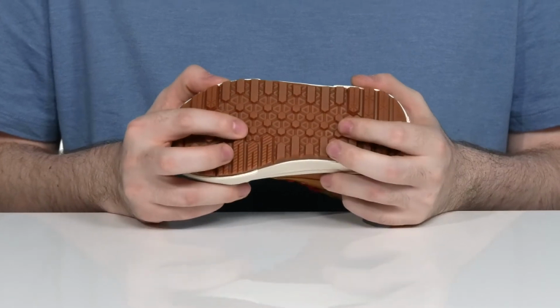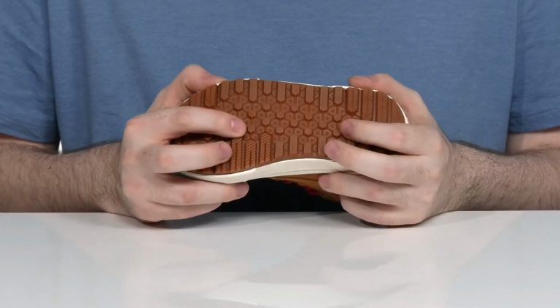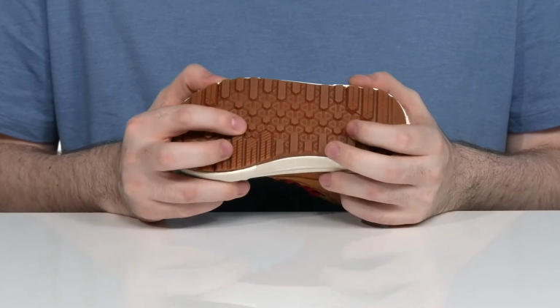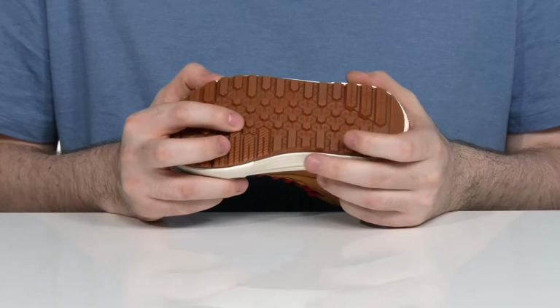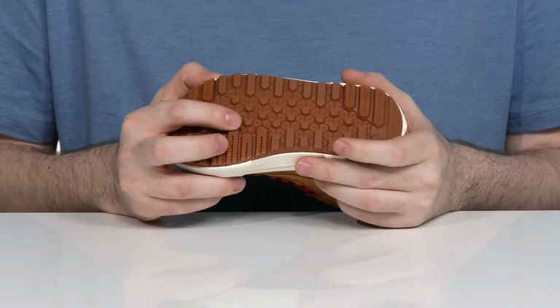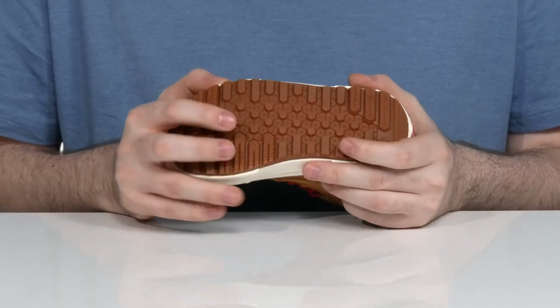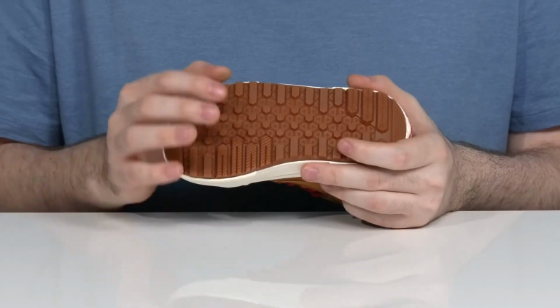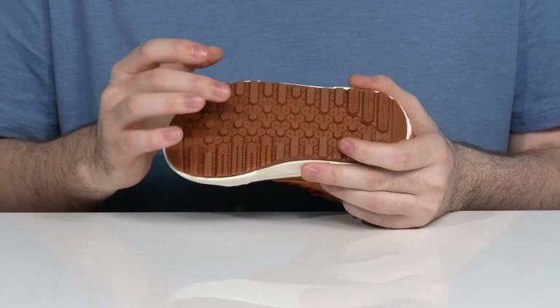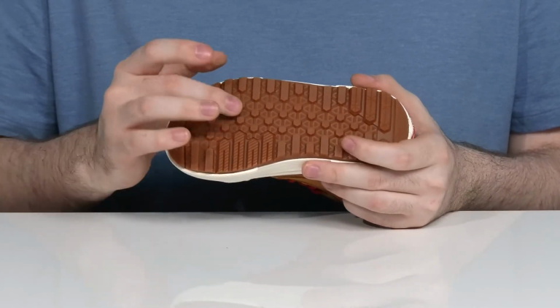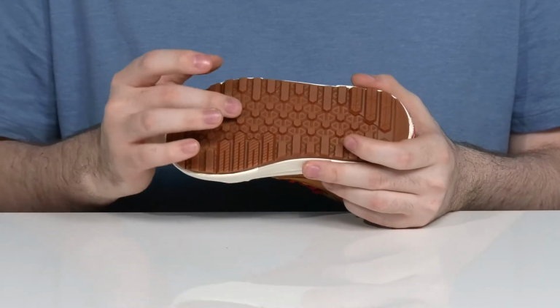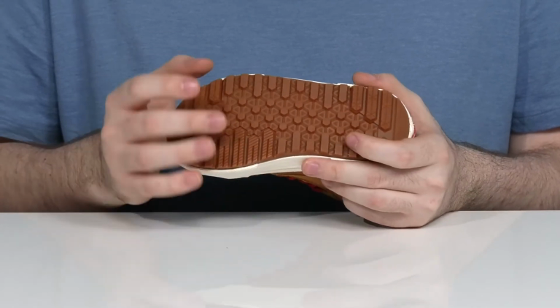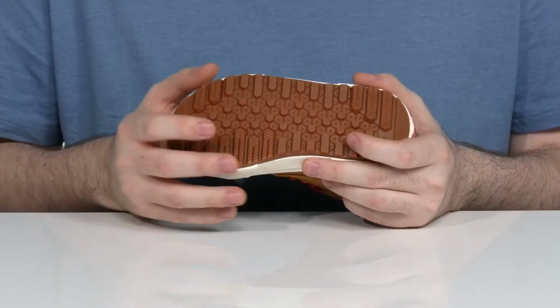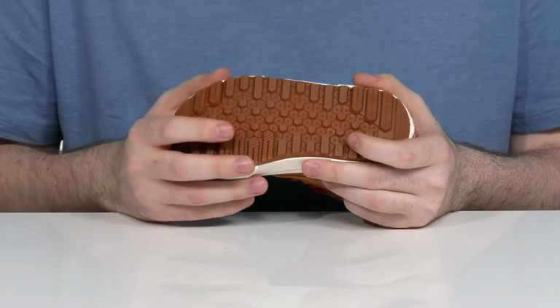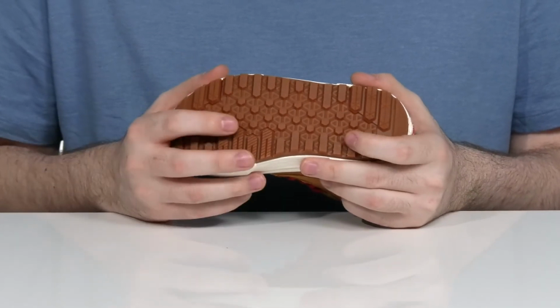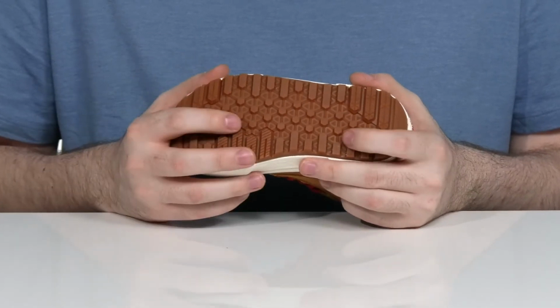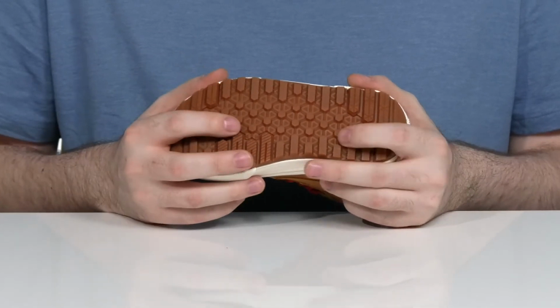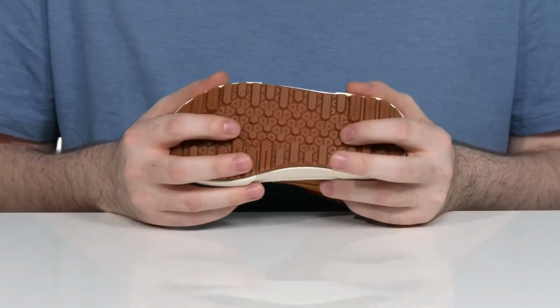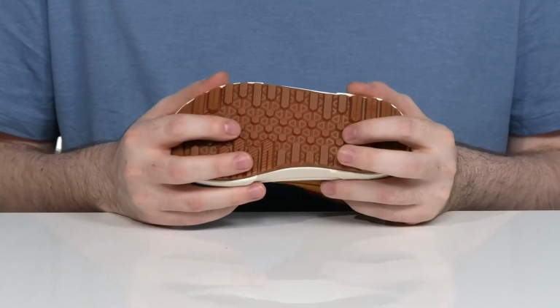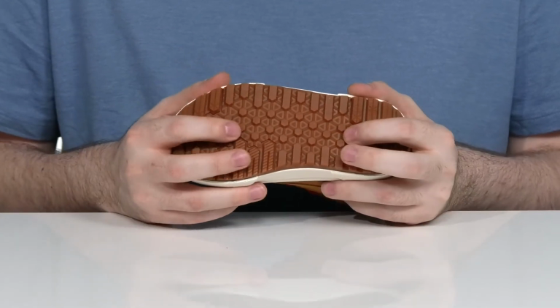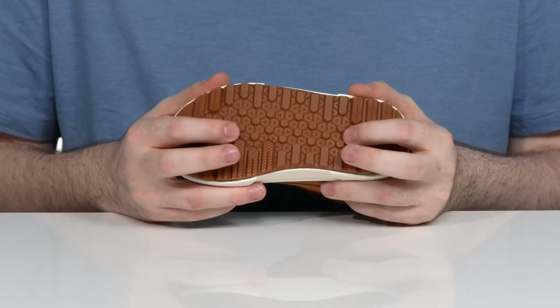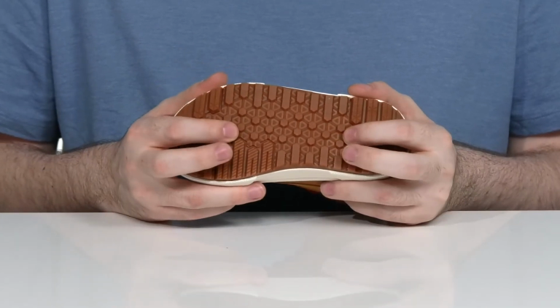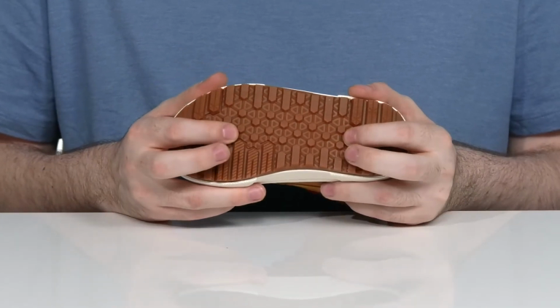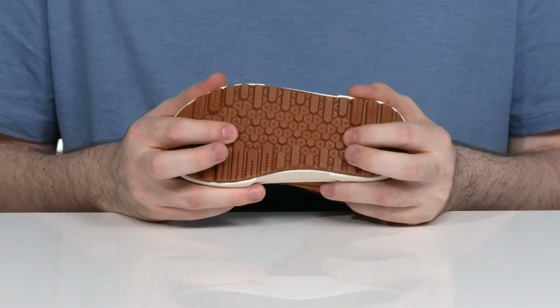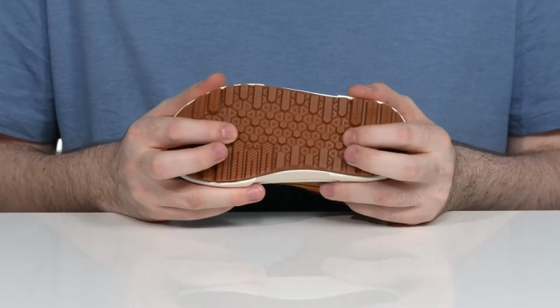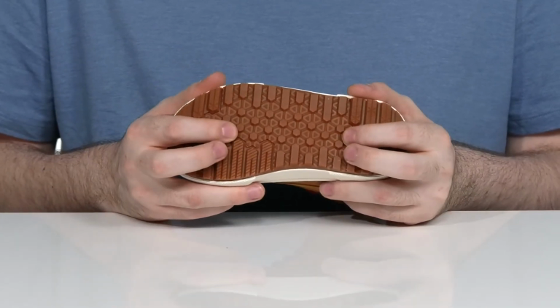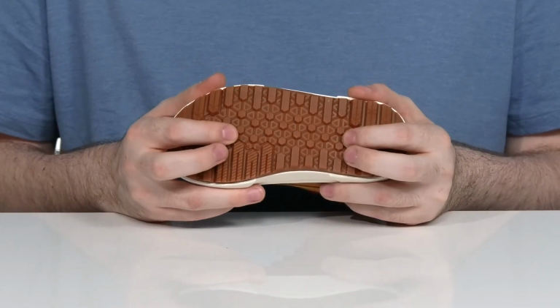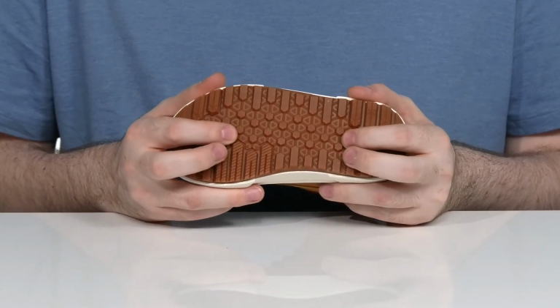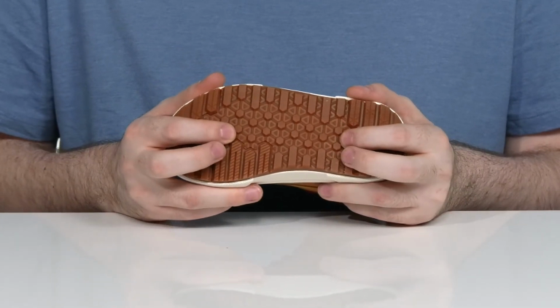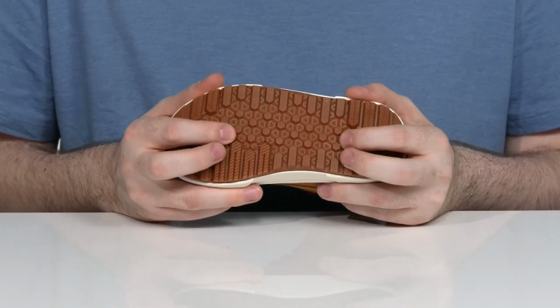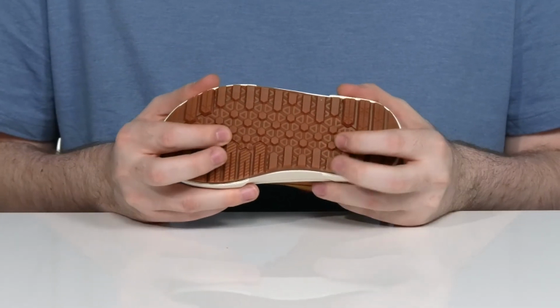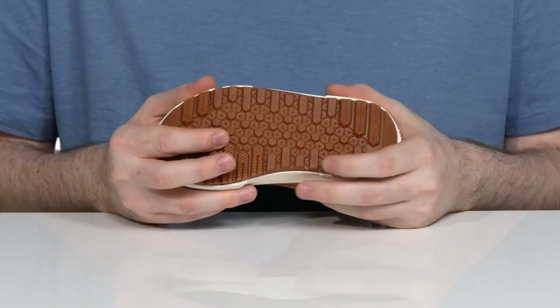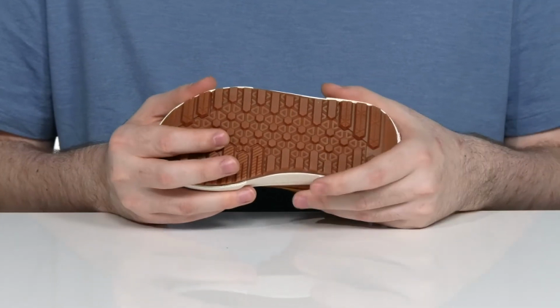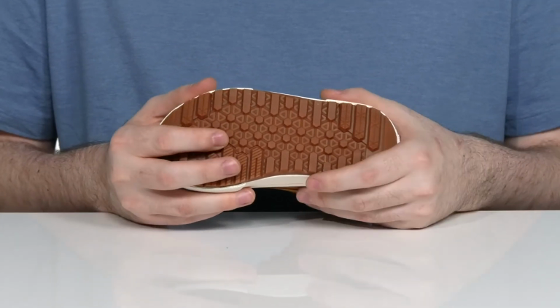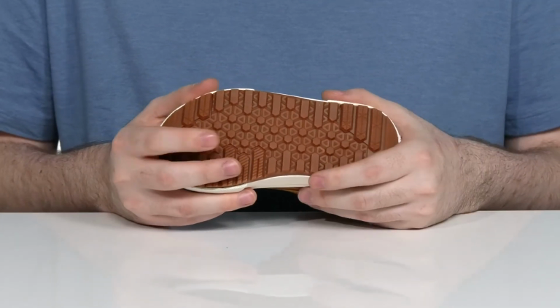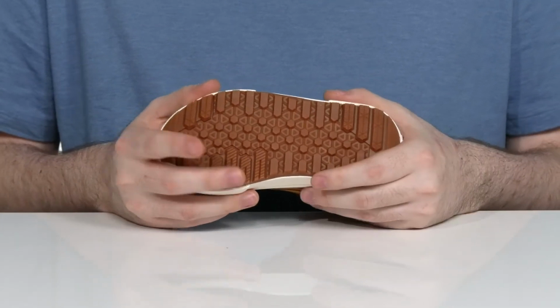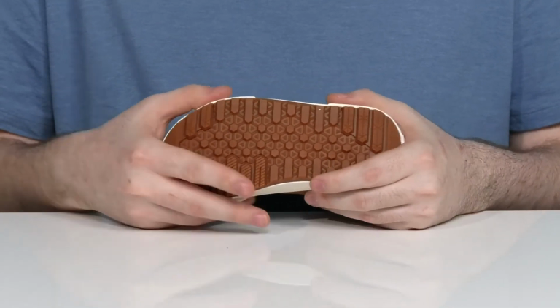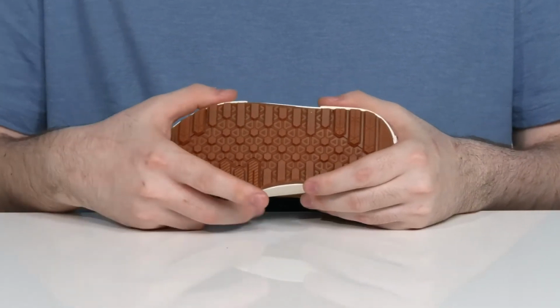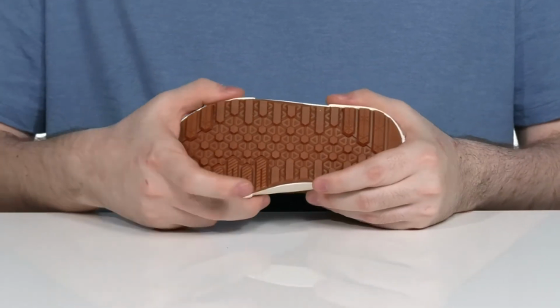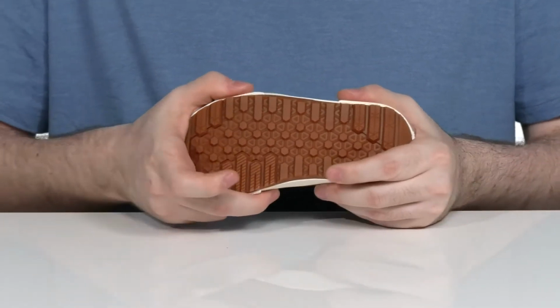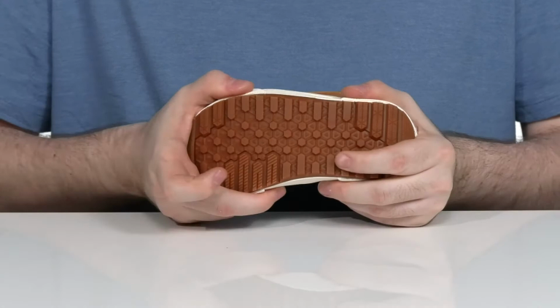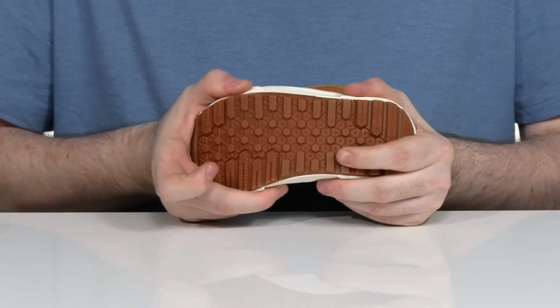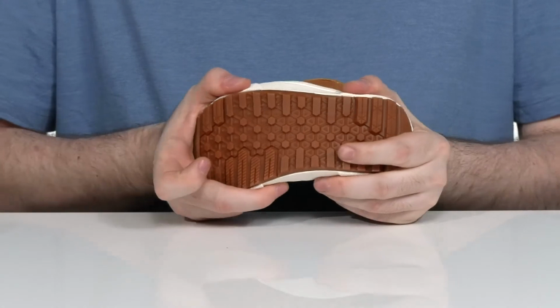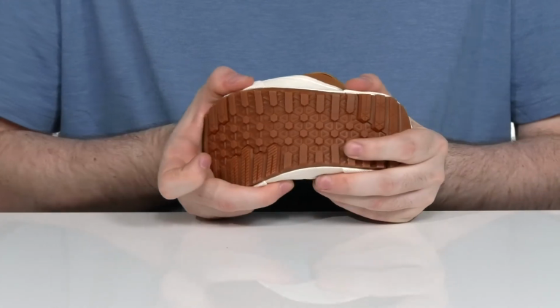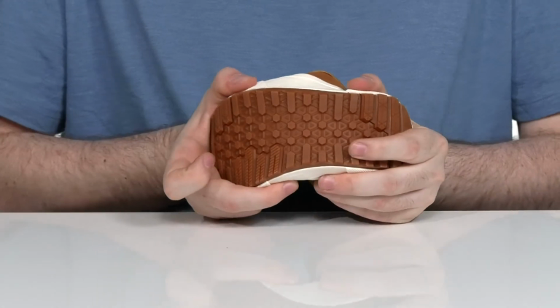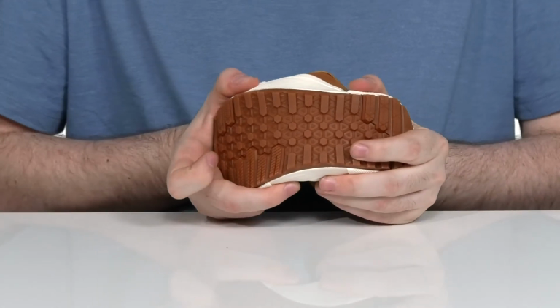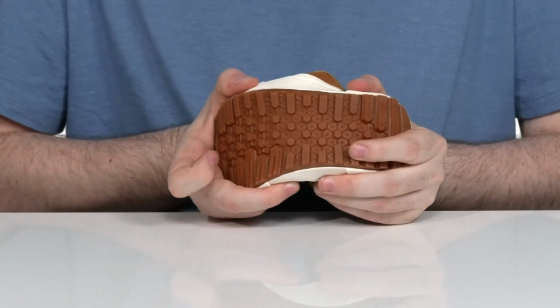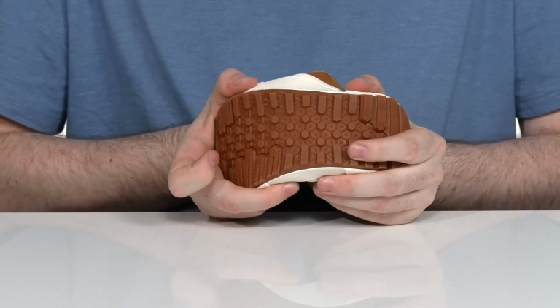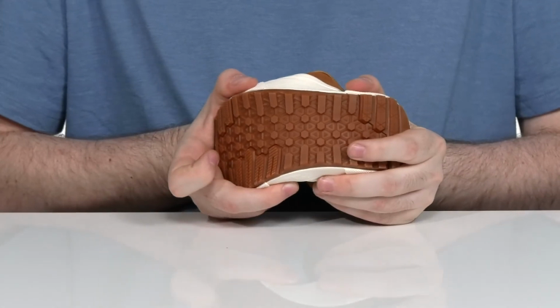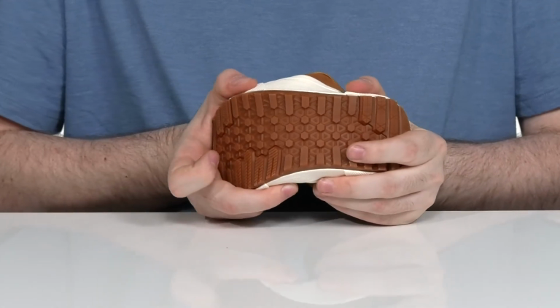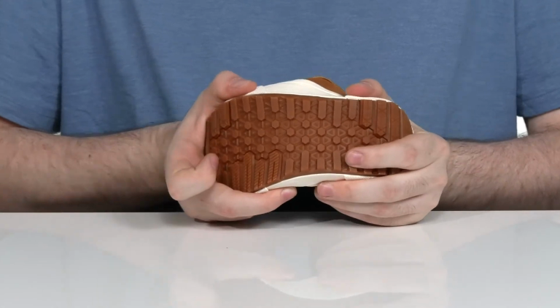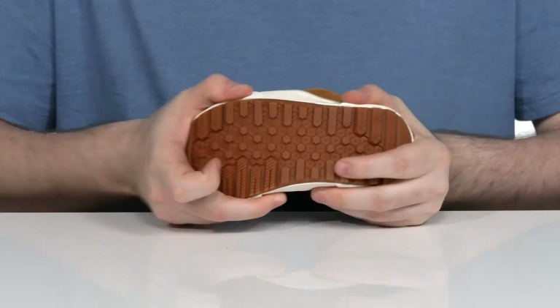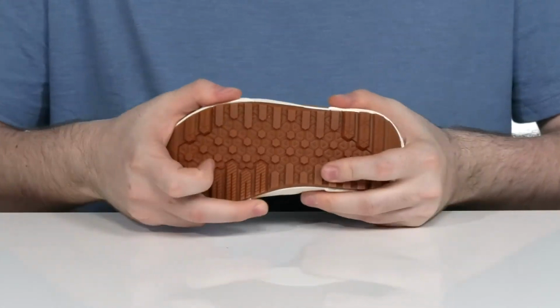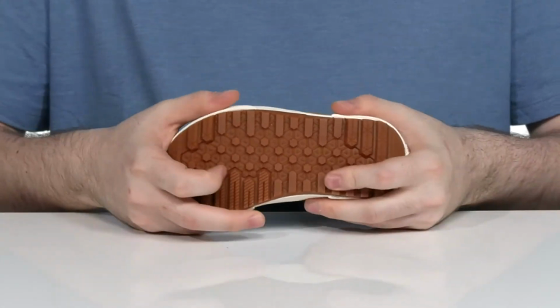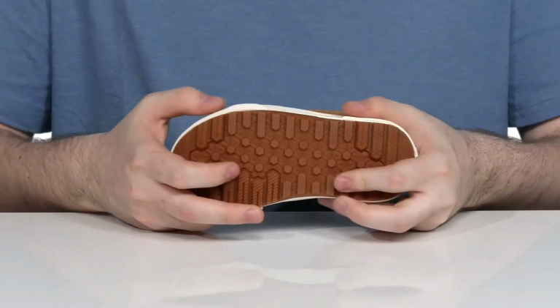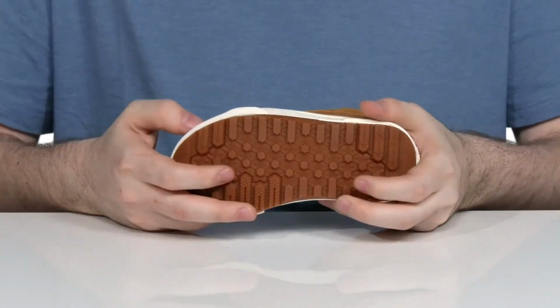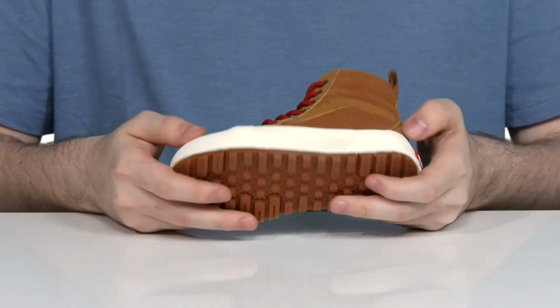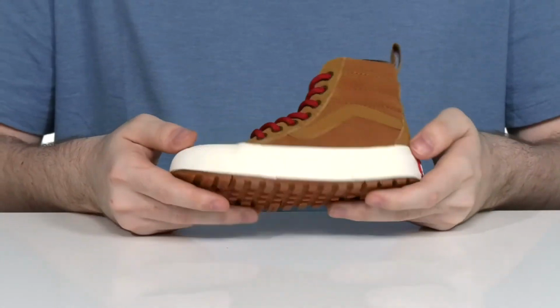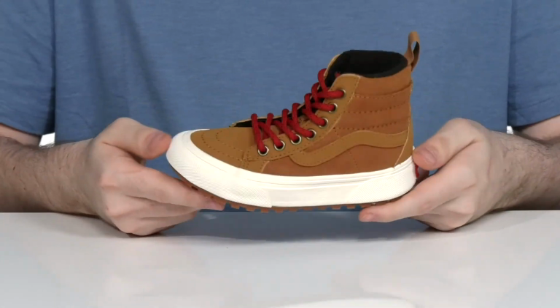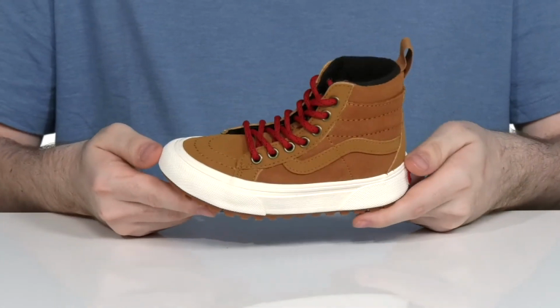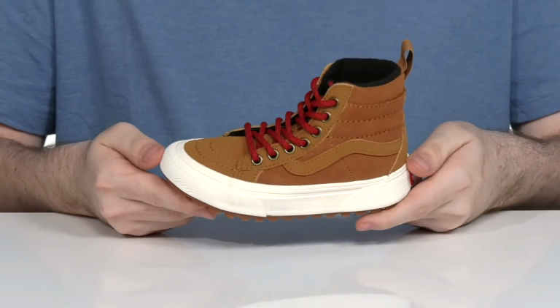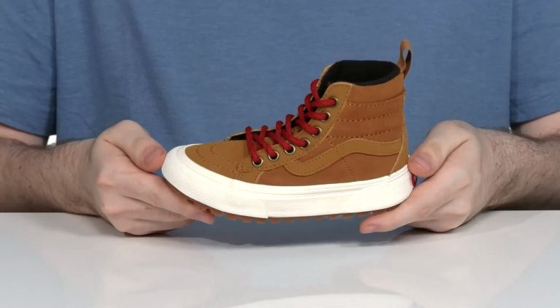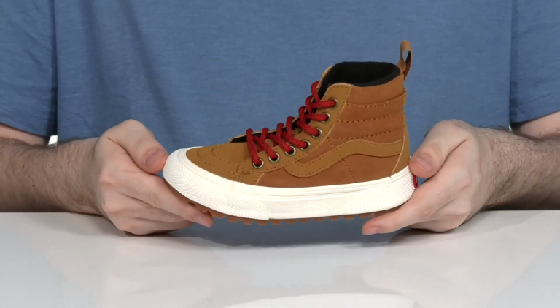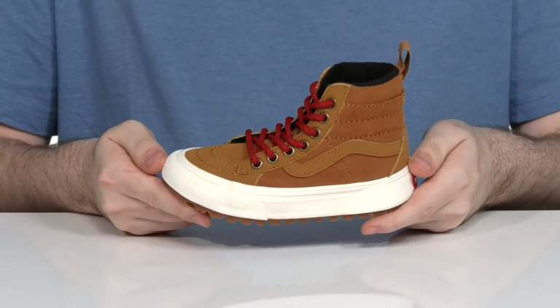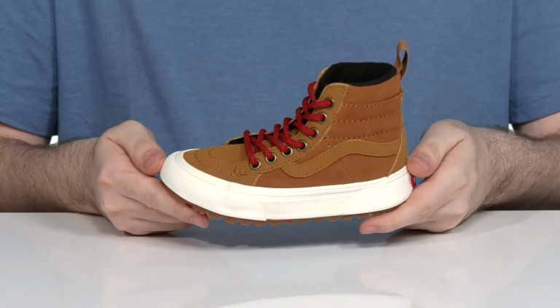This time in an elevated look, giving it lots of grip and traction. And of course it has lots of flexibility as well.